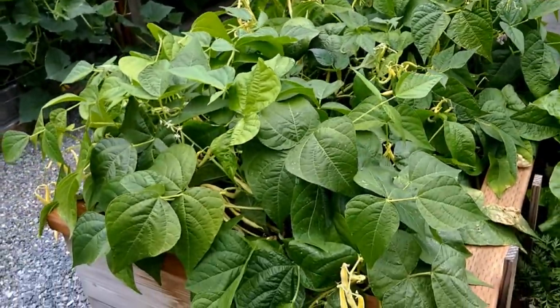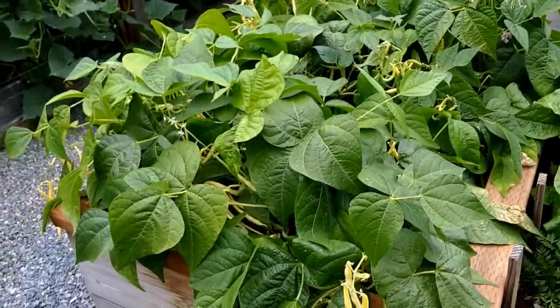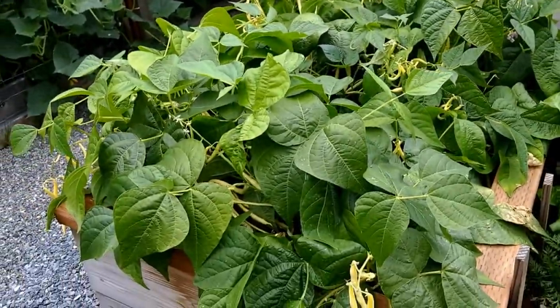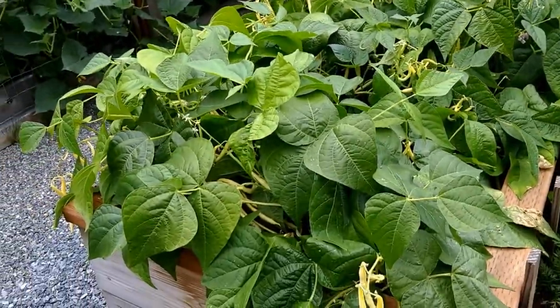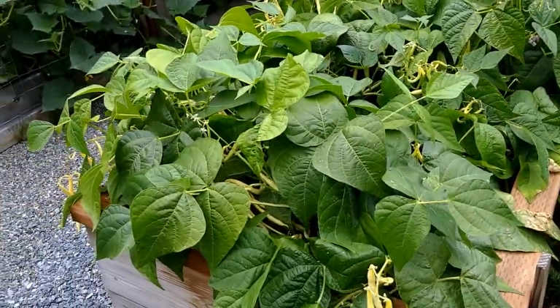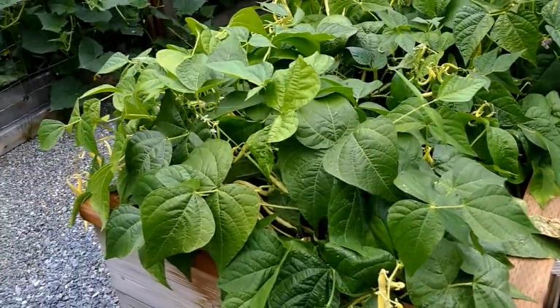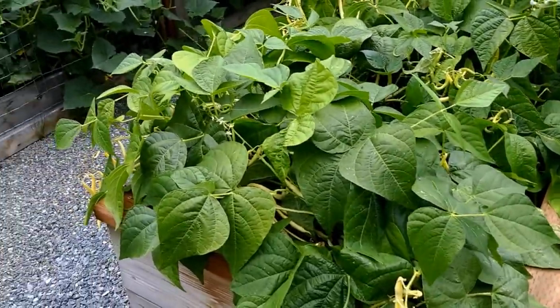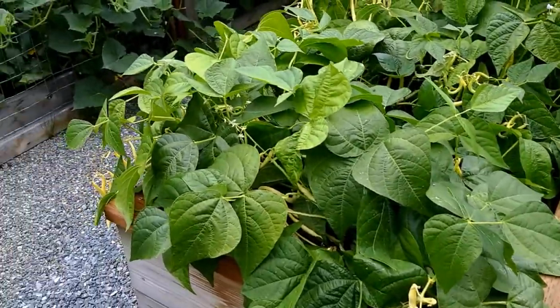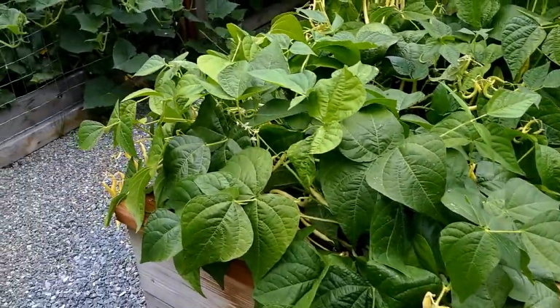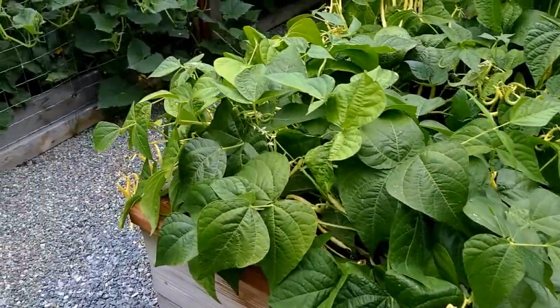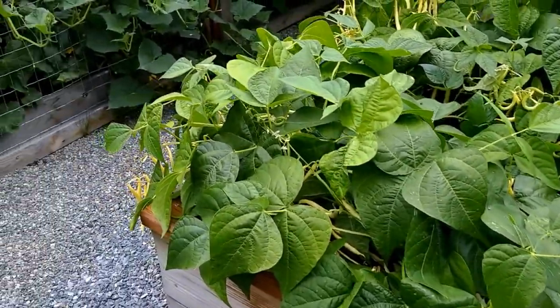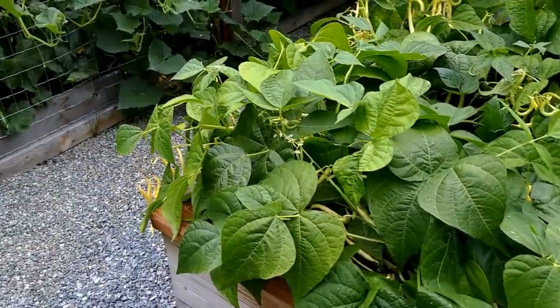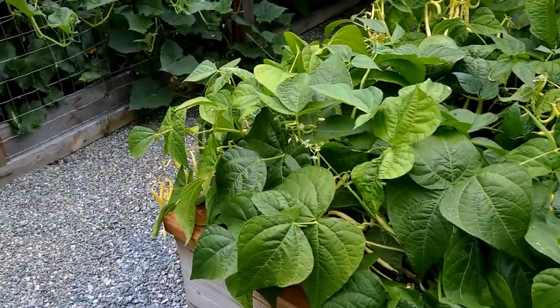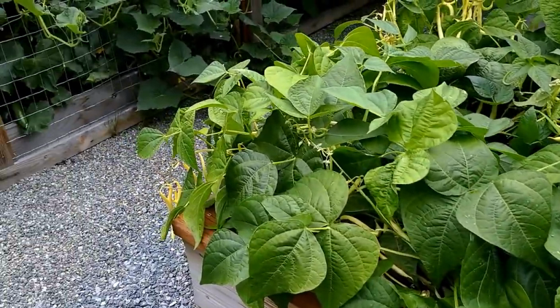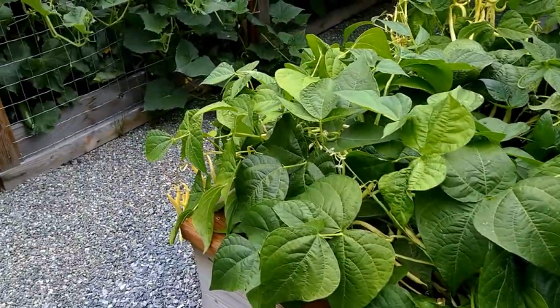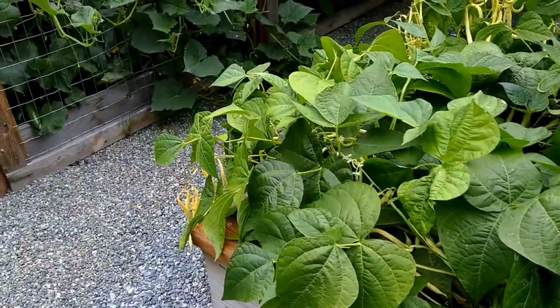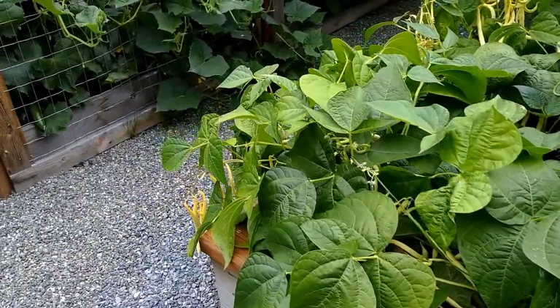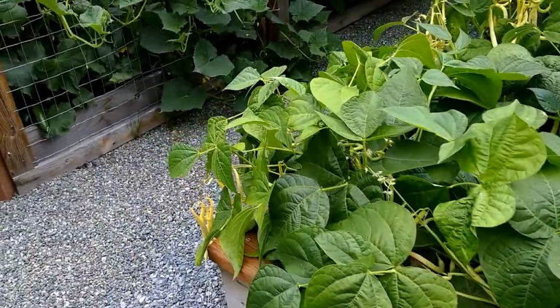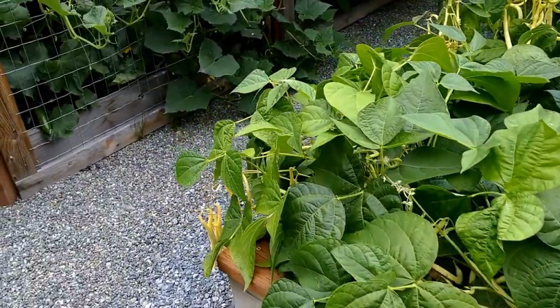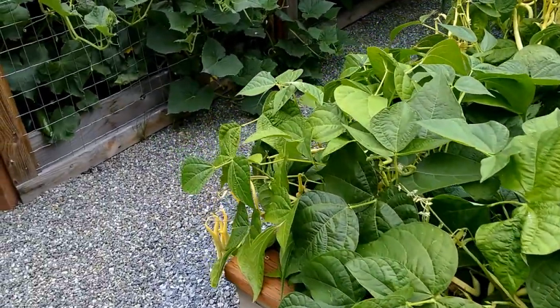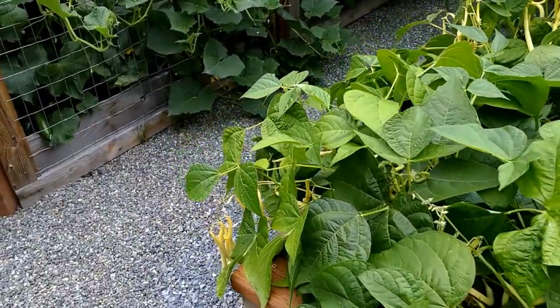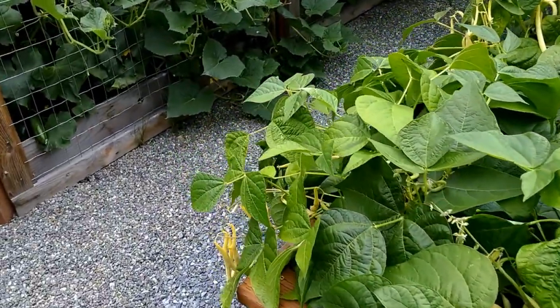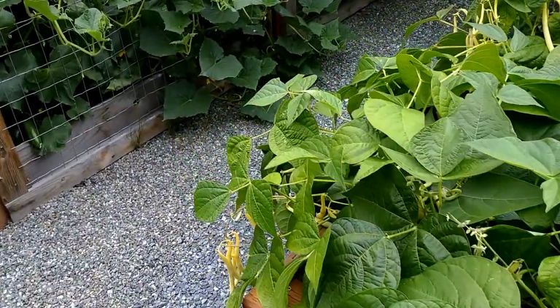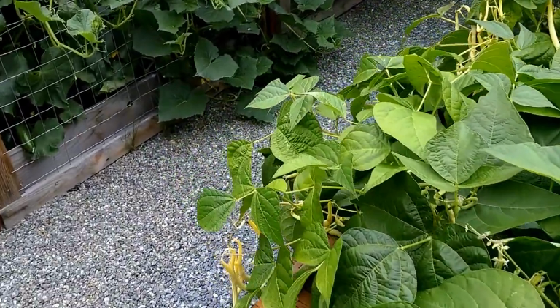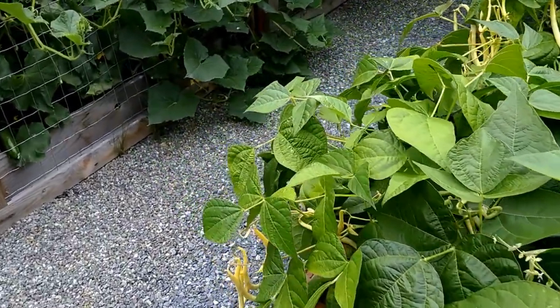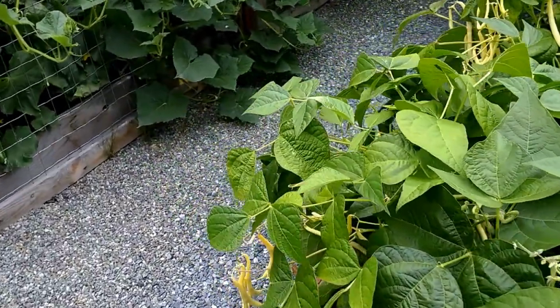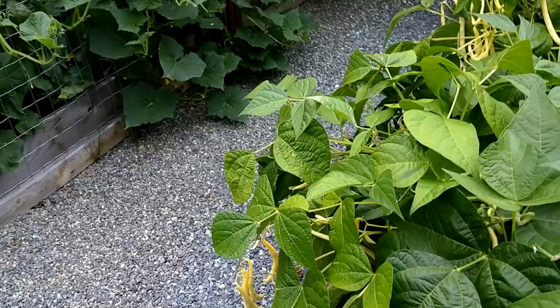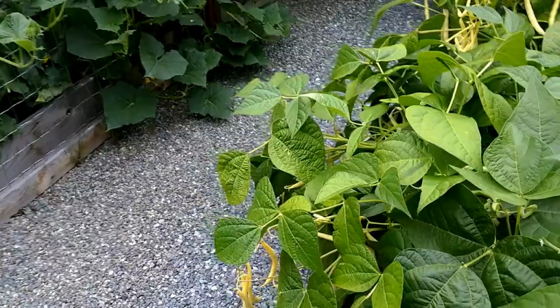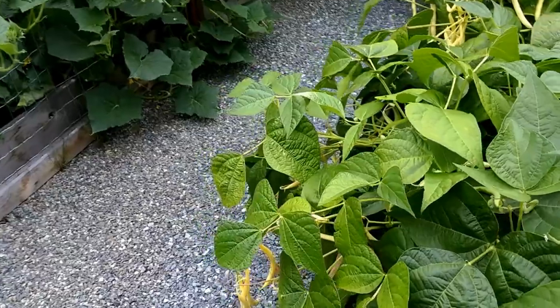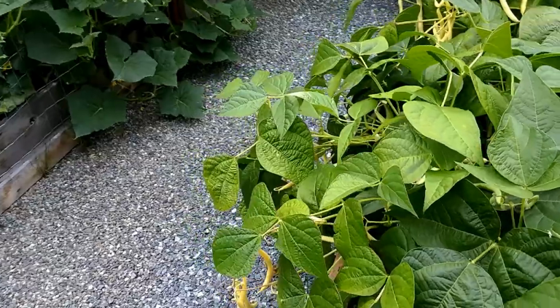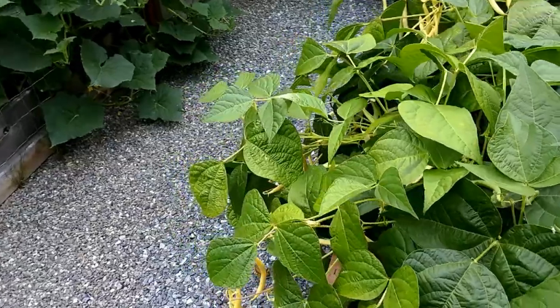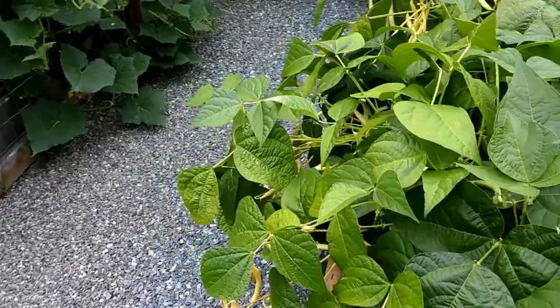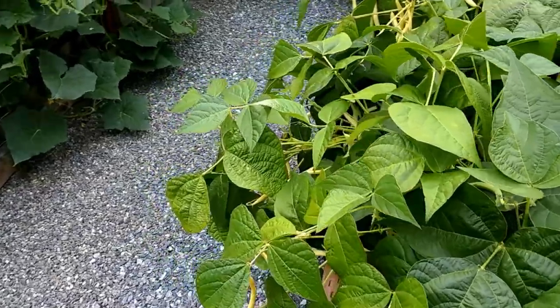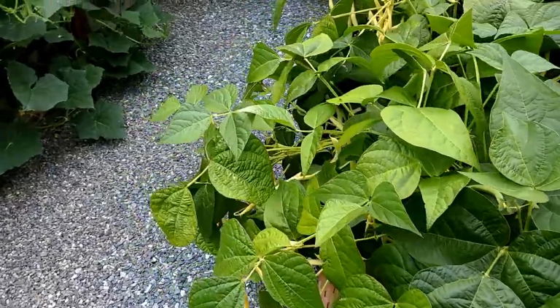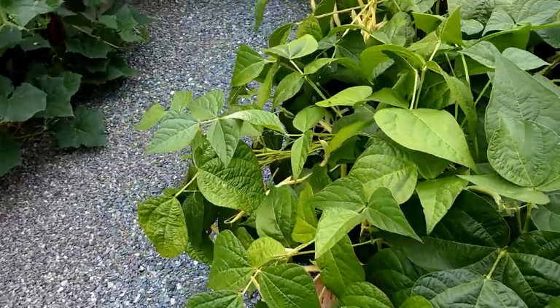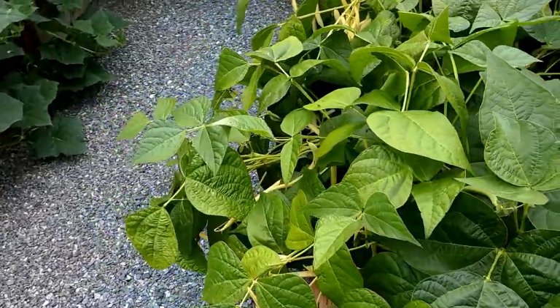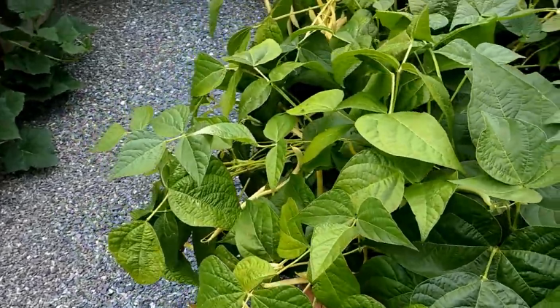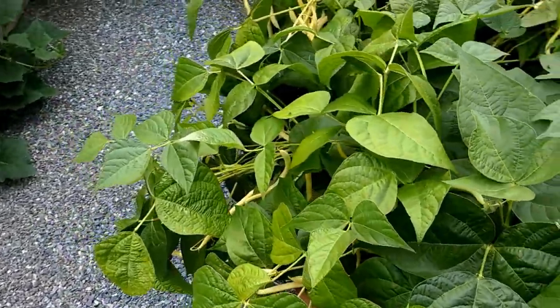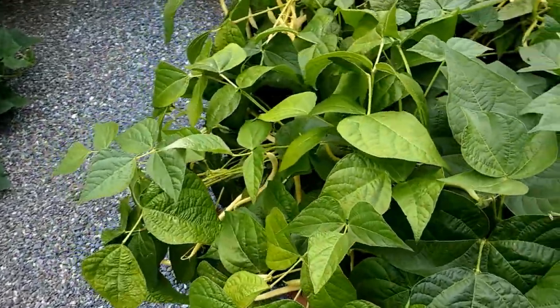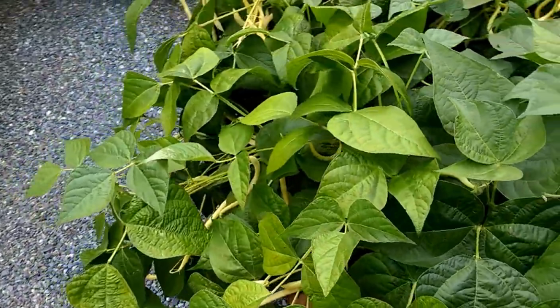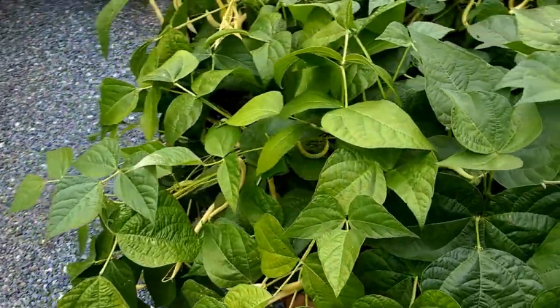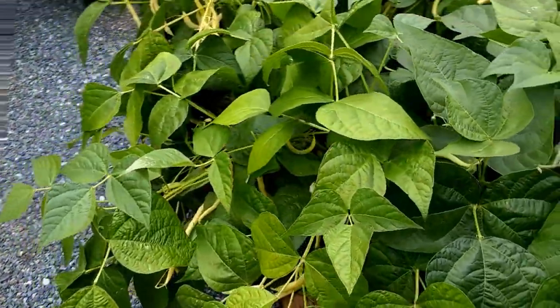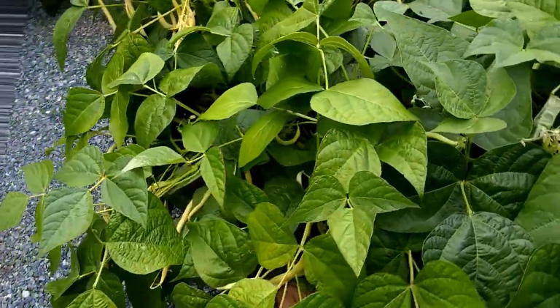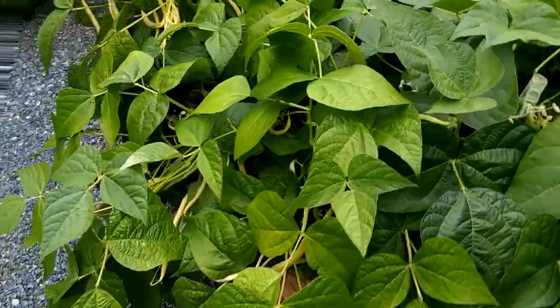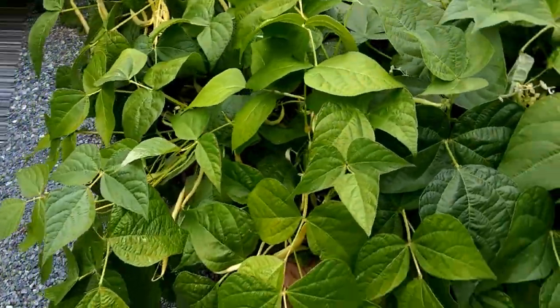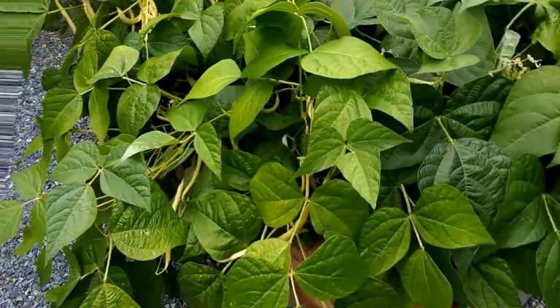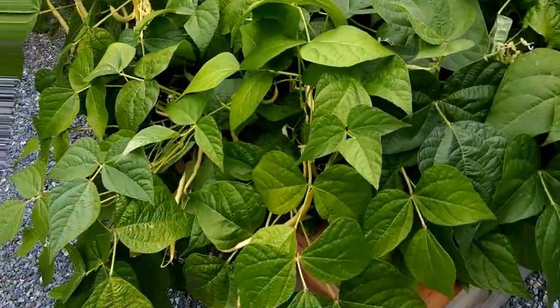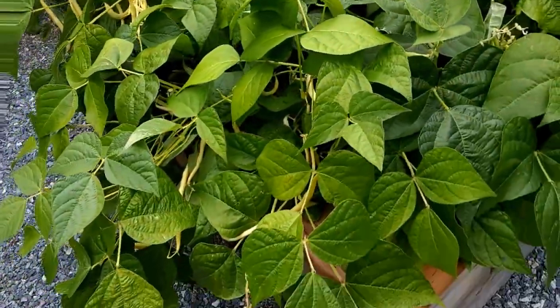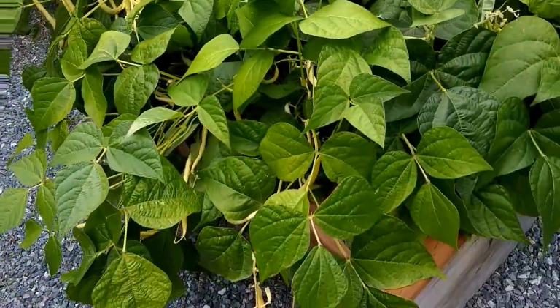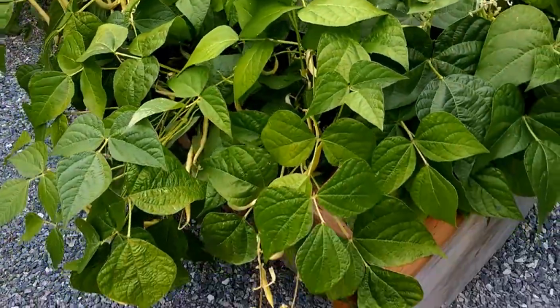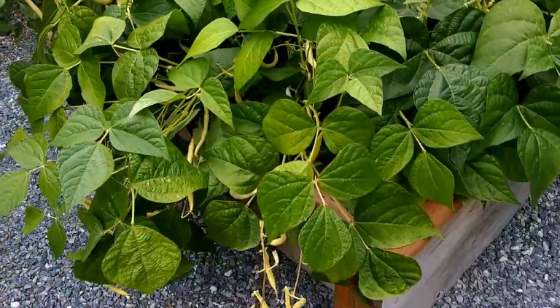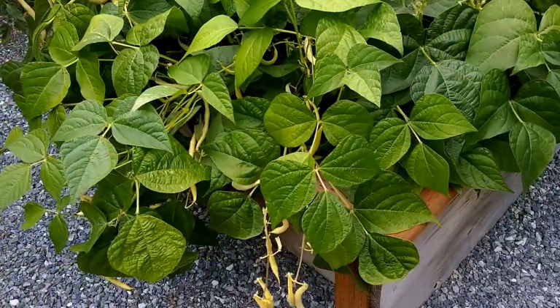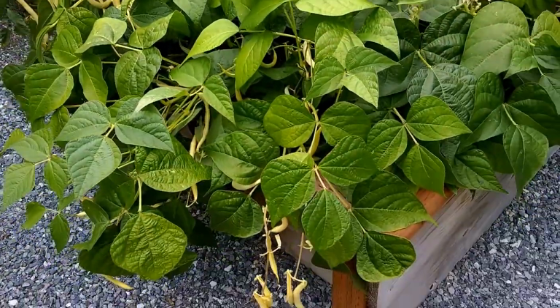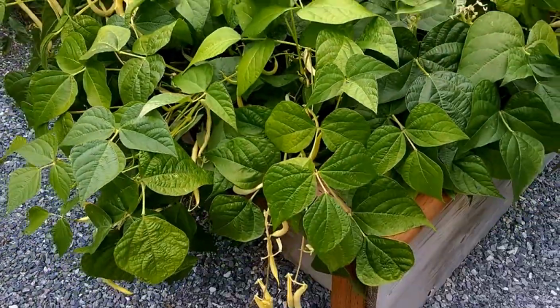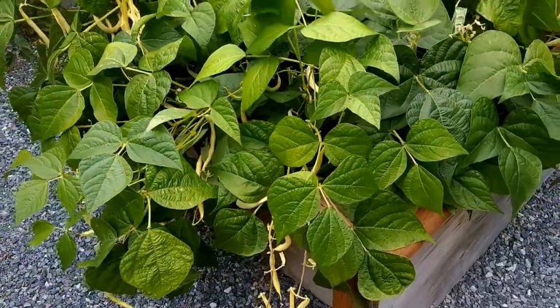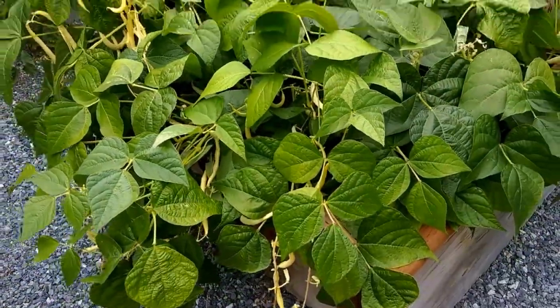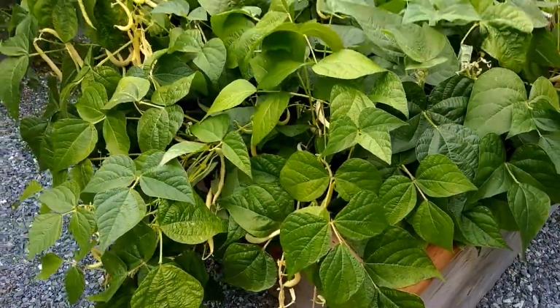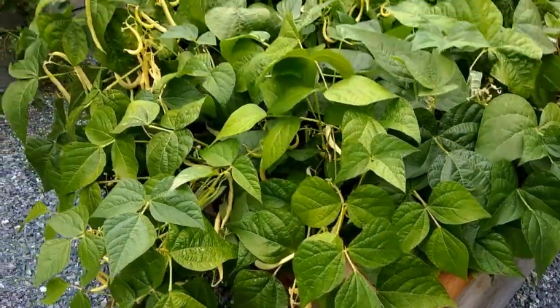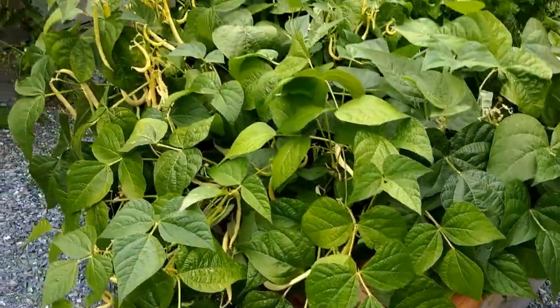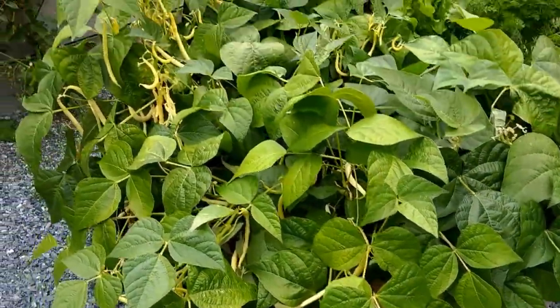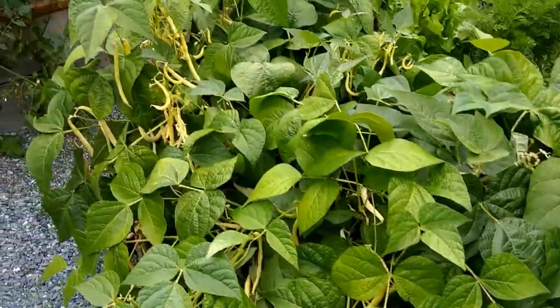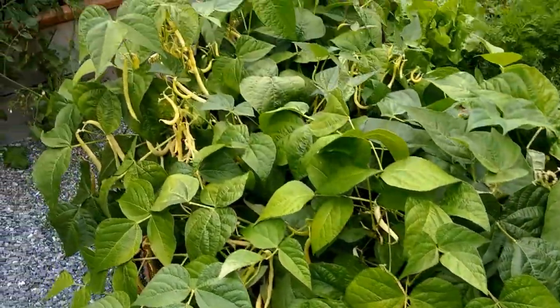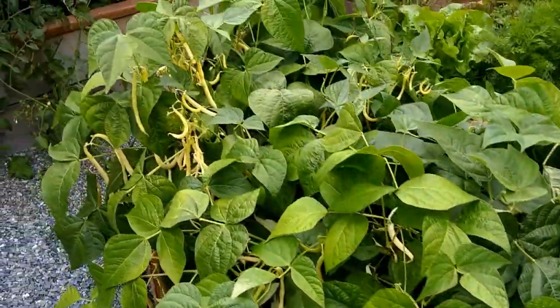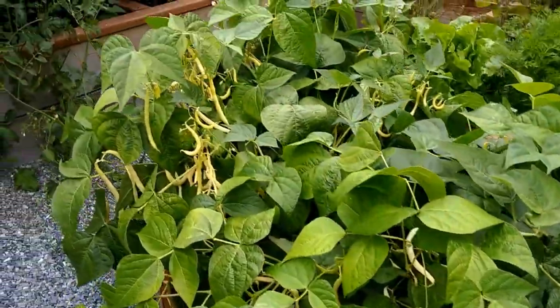Wax beans — getting a lot of those. Probably too late to harvest them, so I'll just pick them off and let the beans dry up.